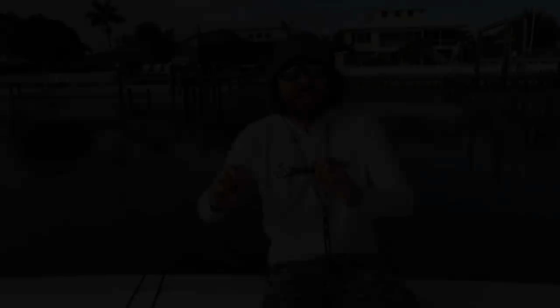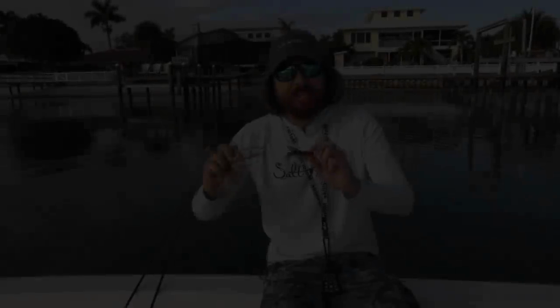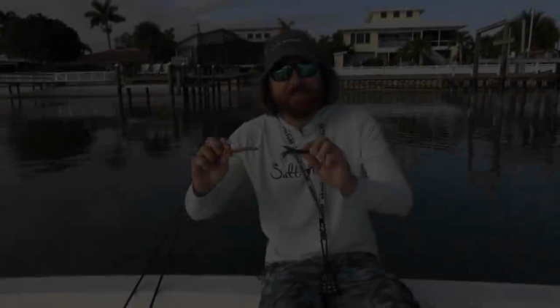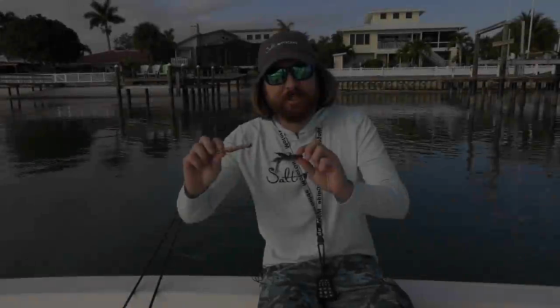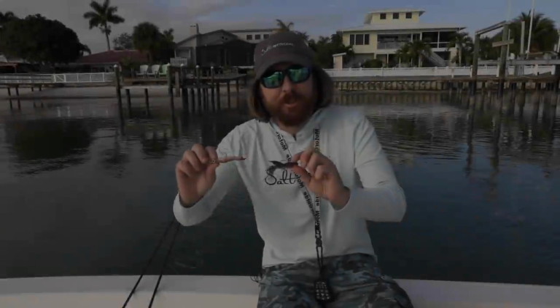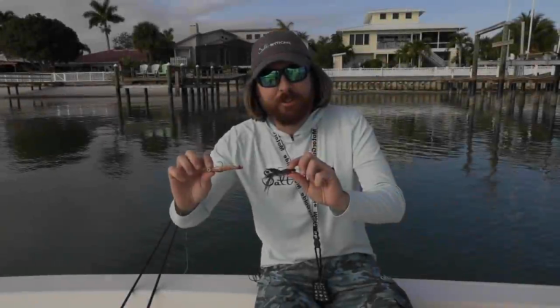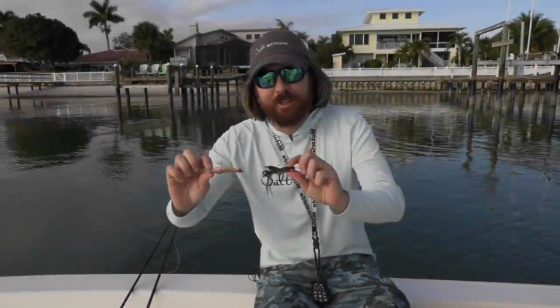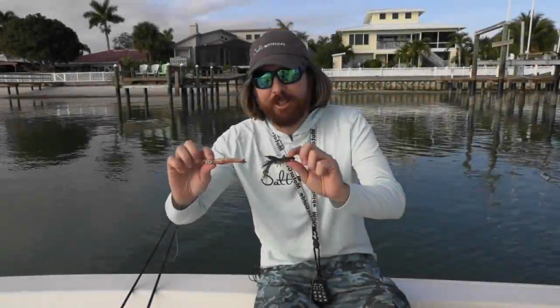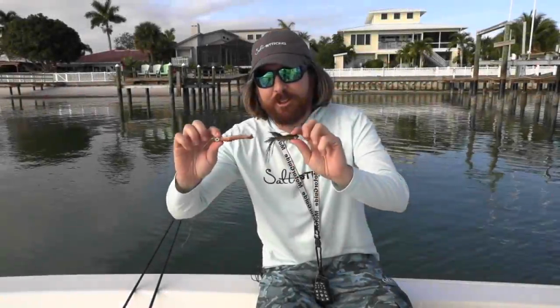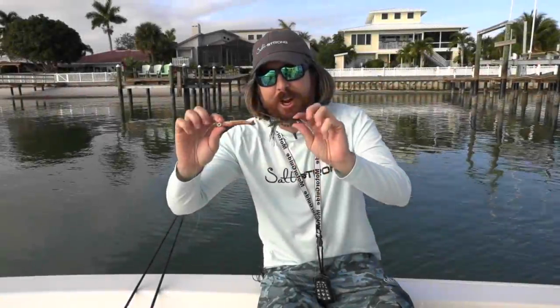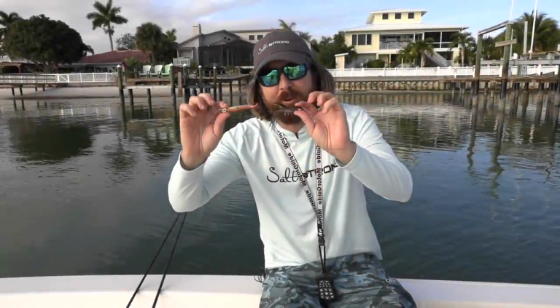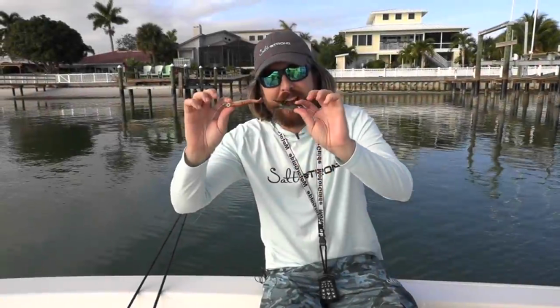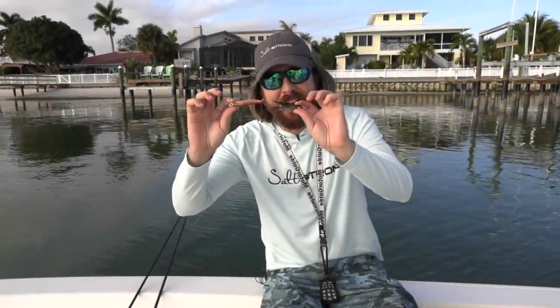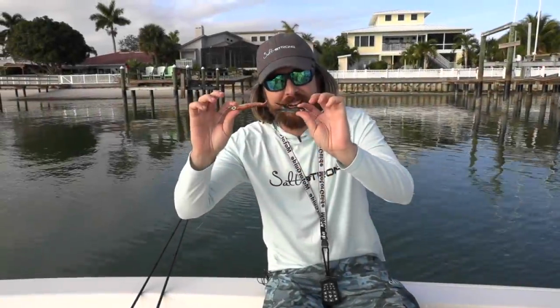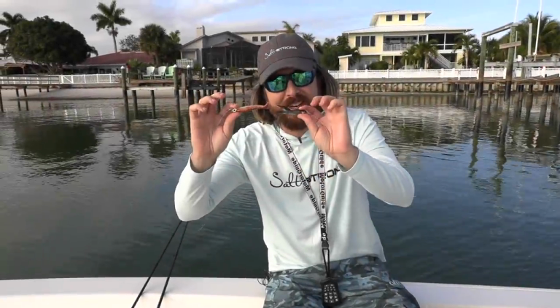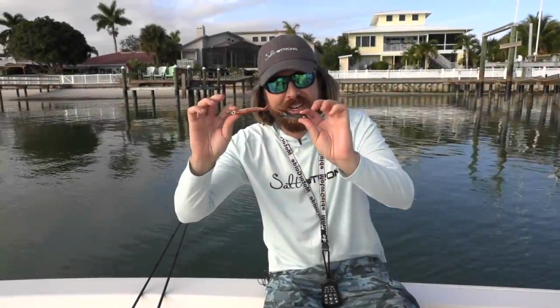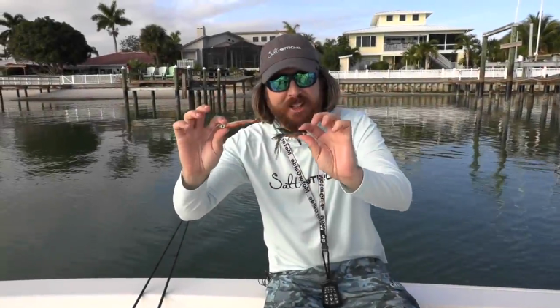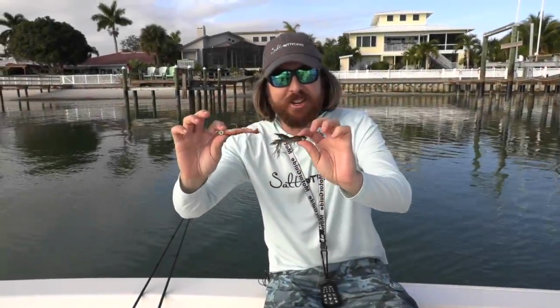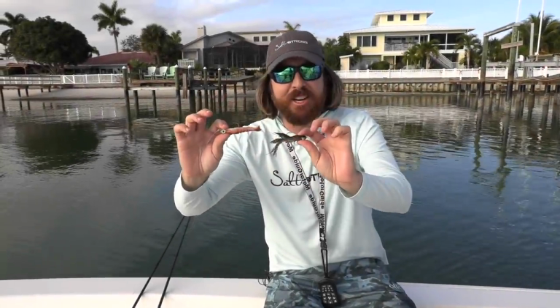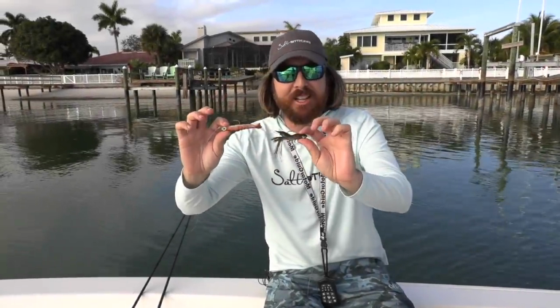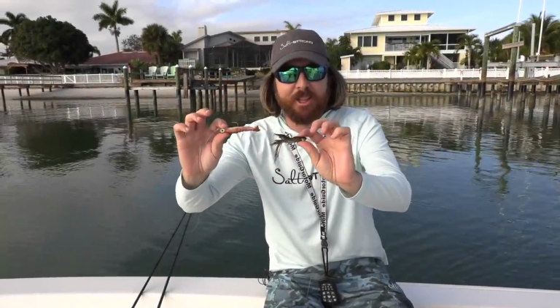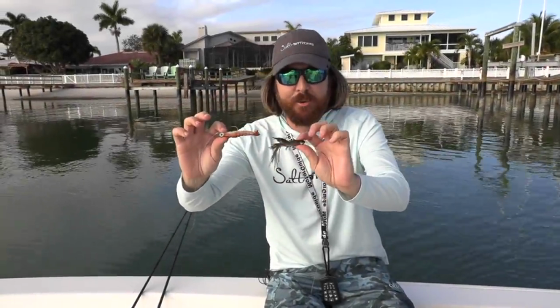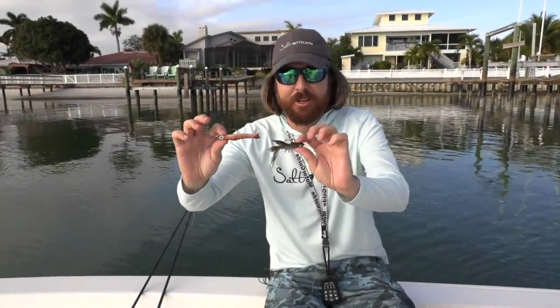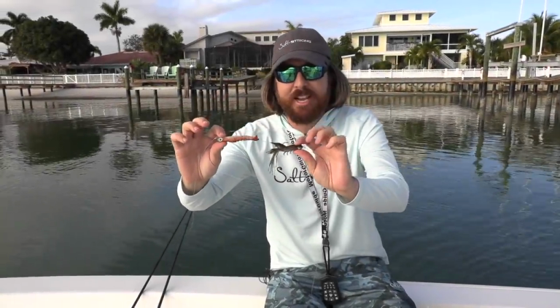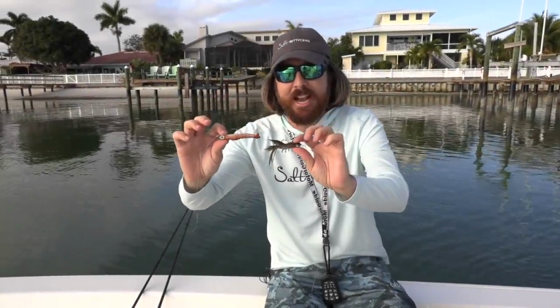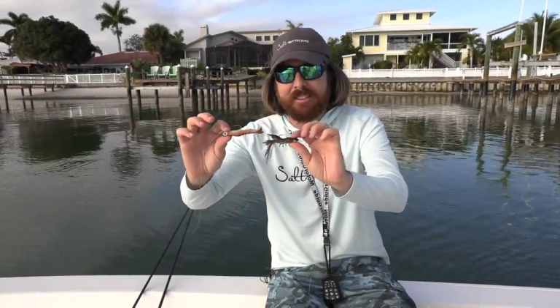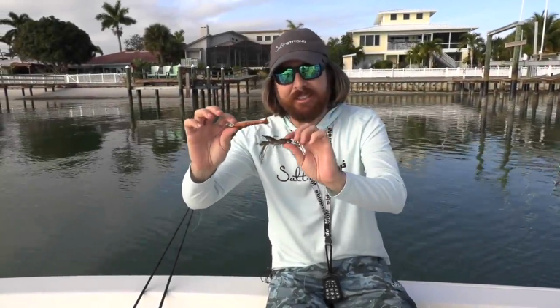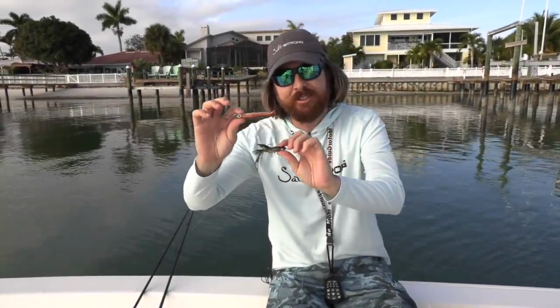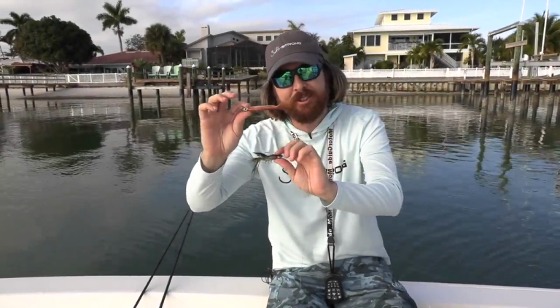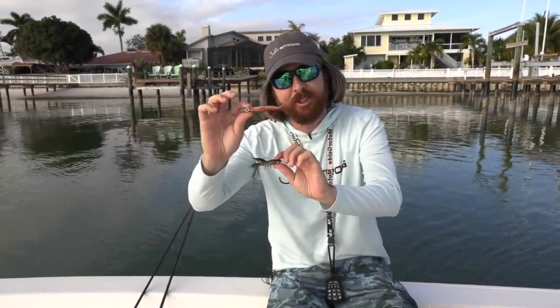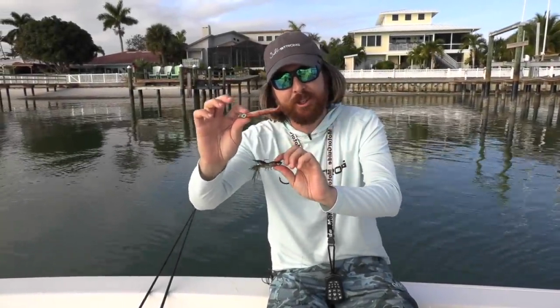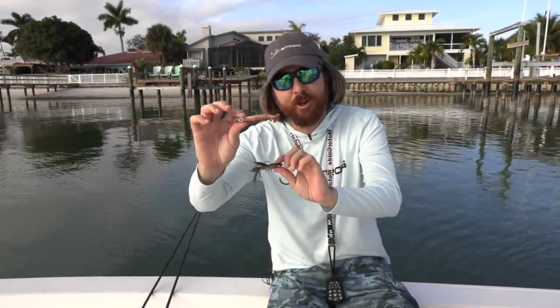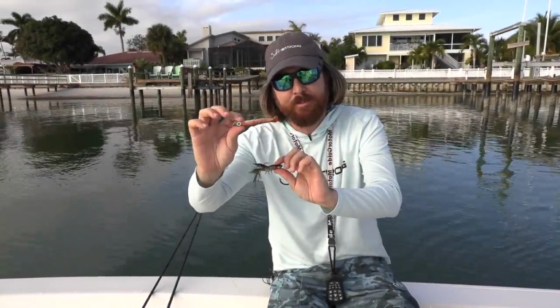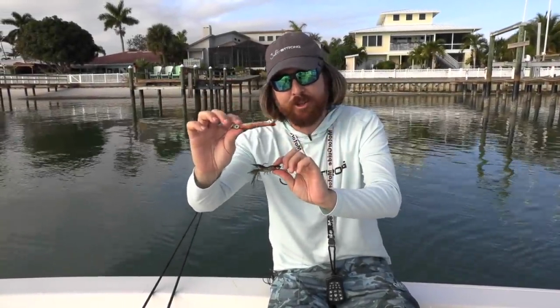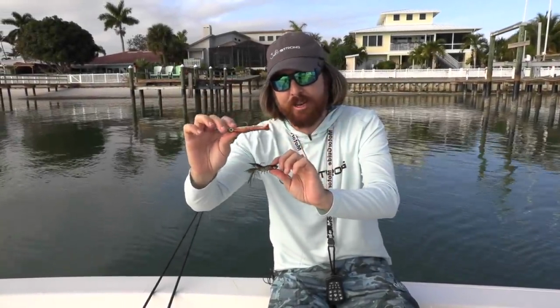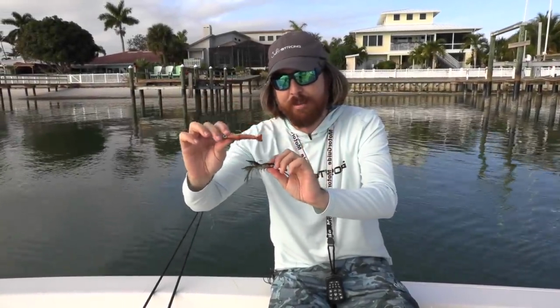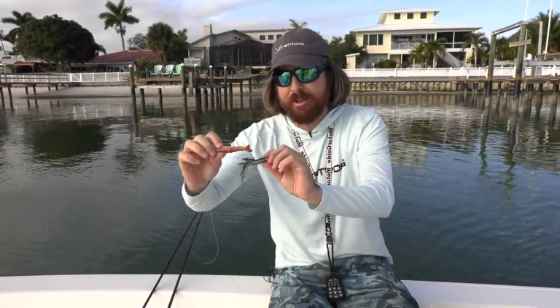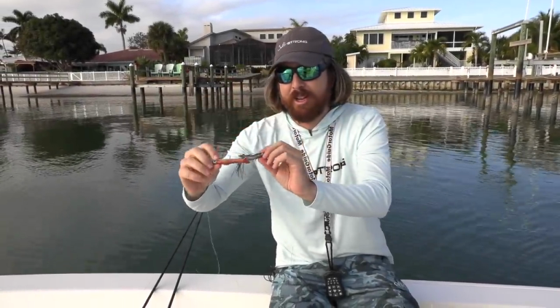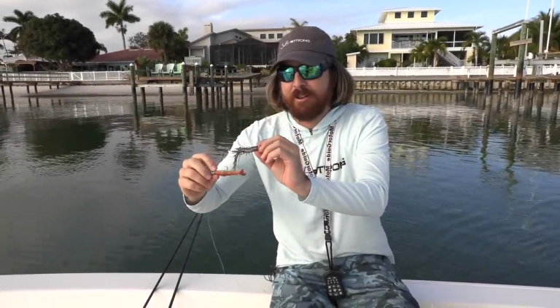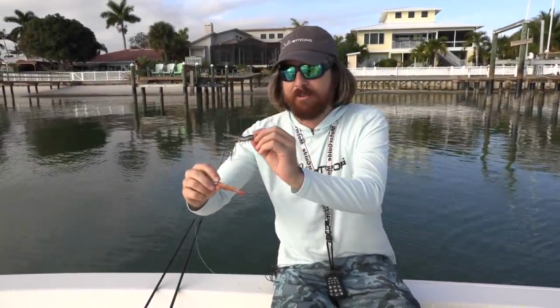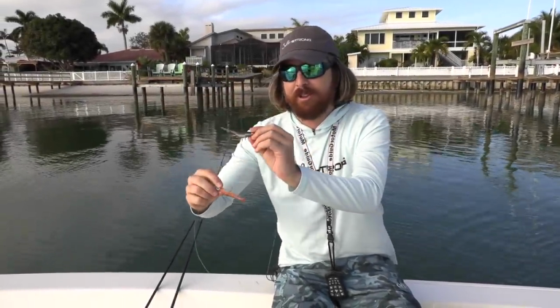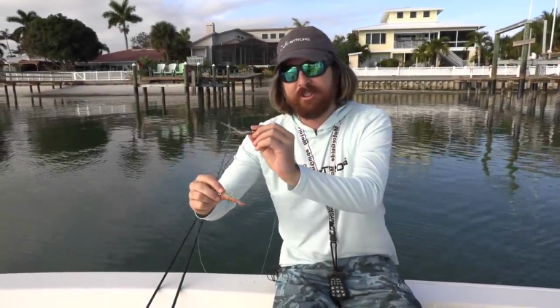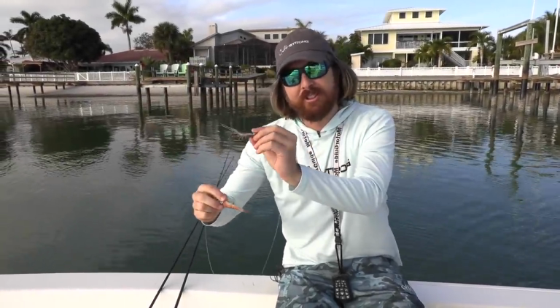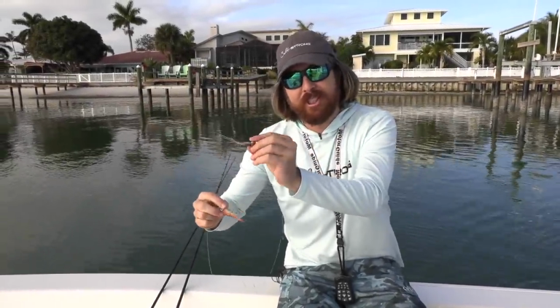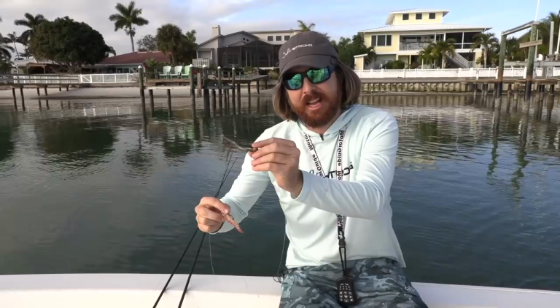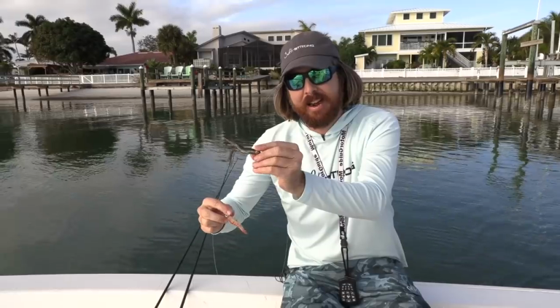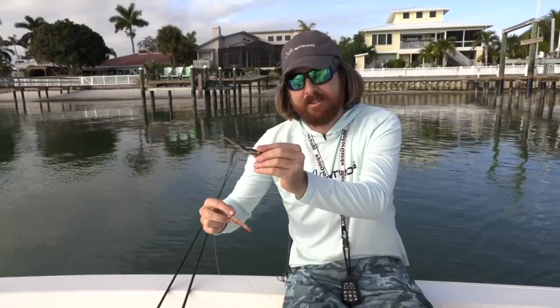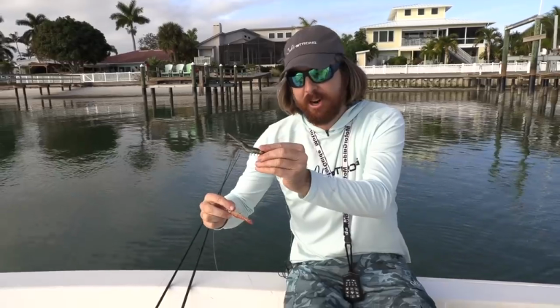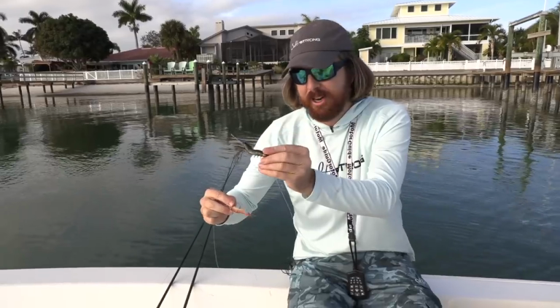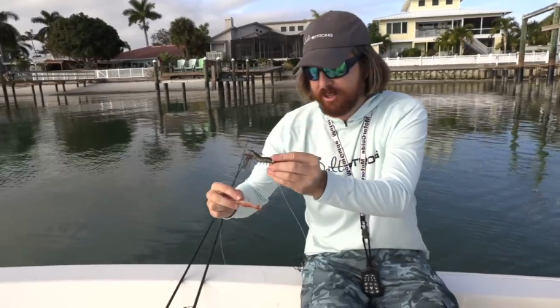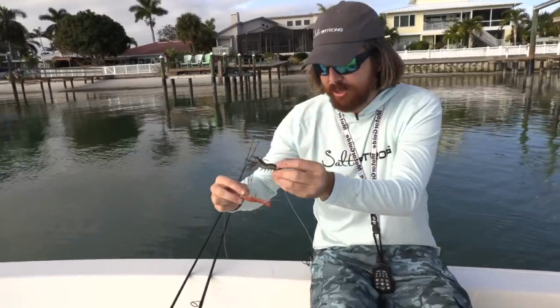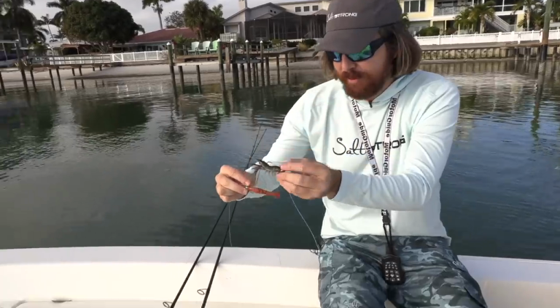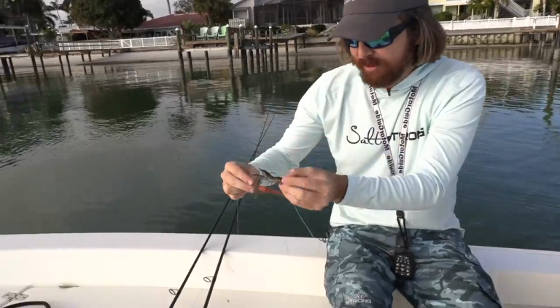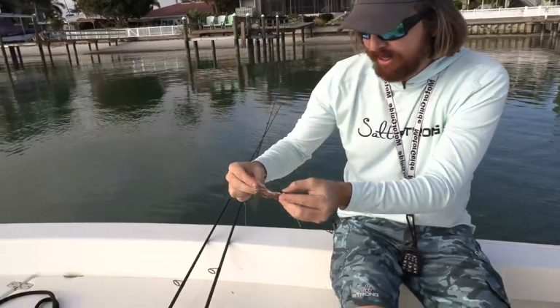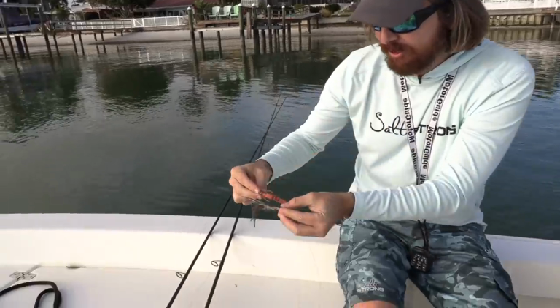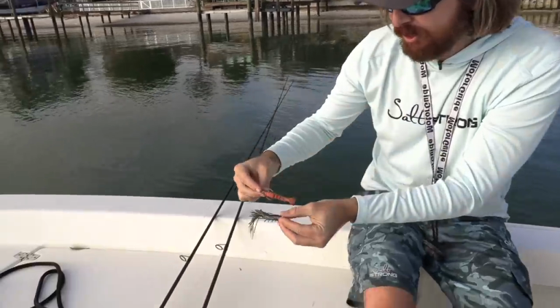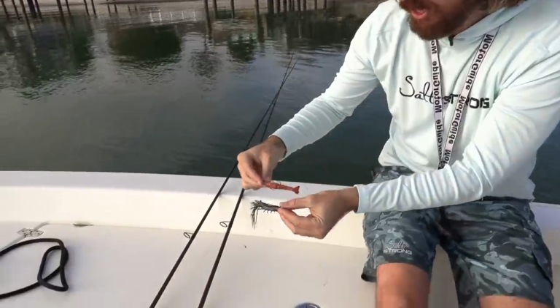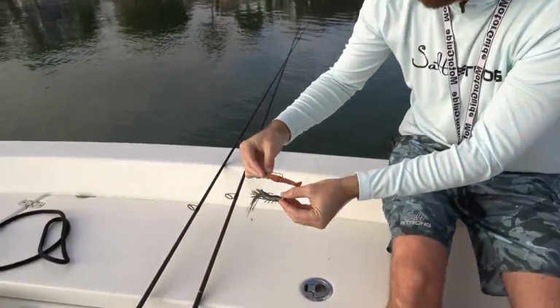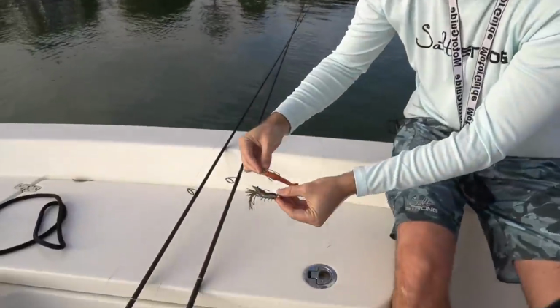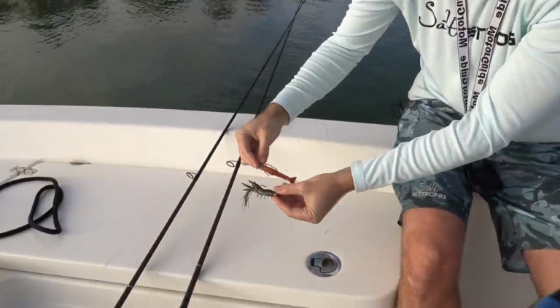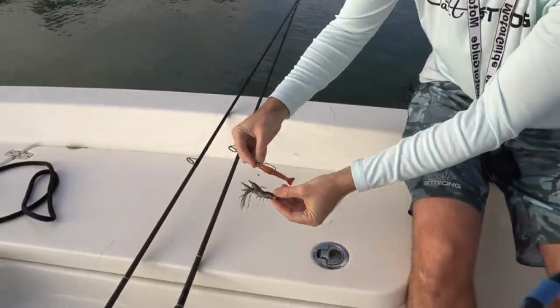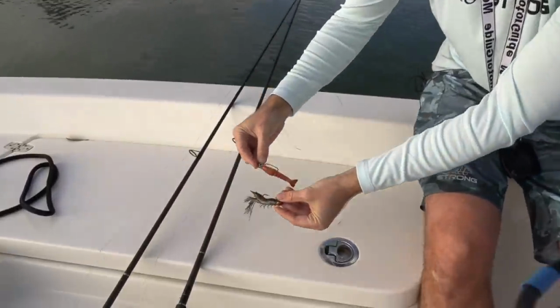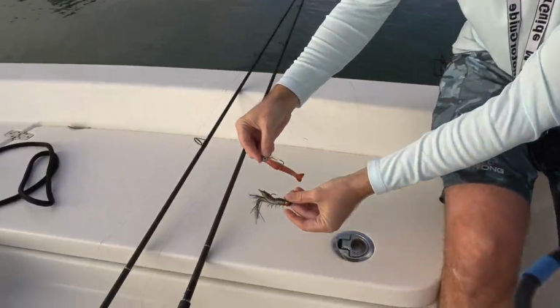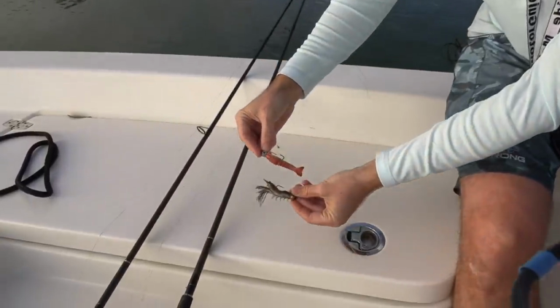This is Luke with Salt Strong. We have another lure test. This is the gulp shrimp versus the live target shrimp. Let's check these things out.